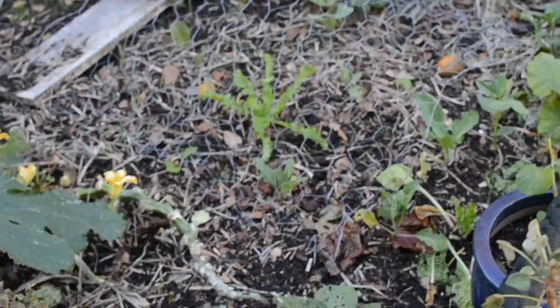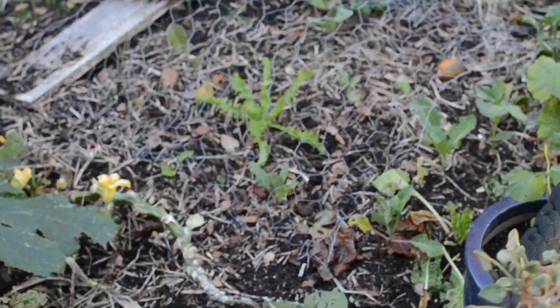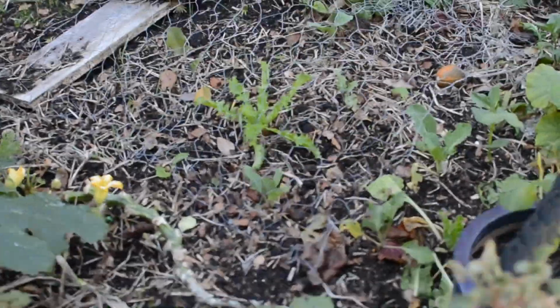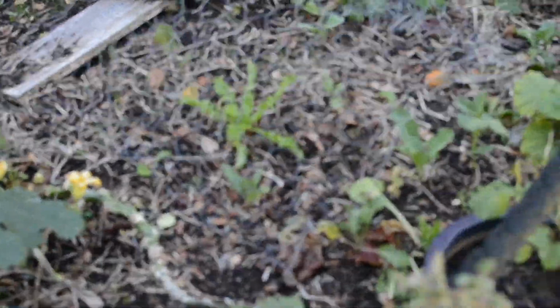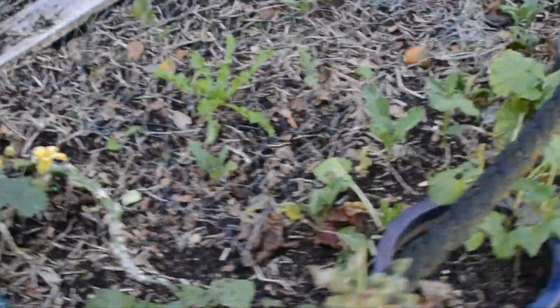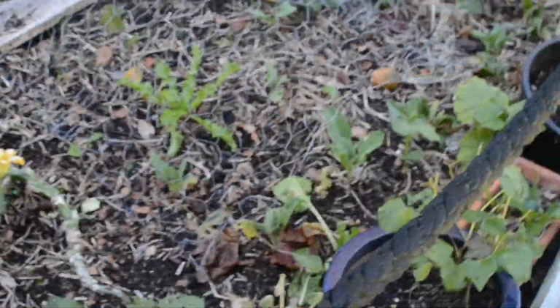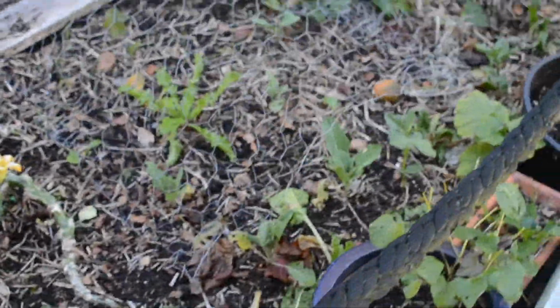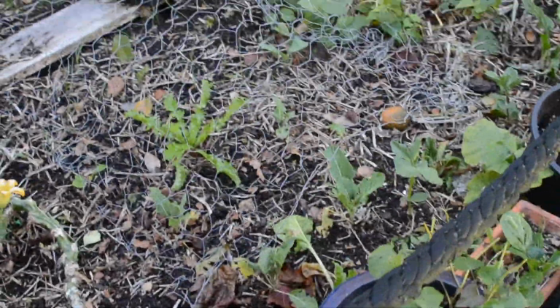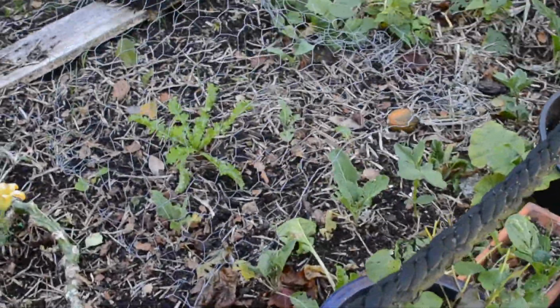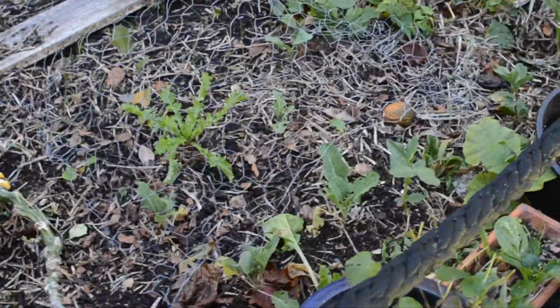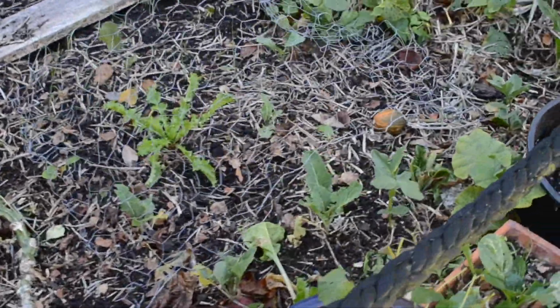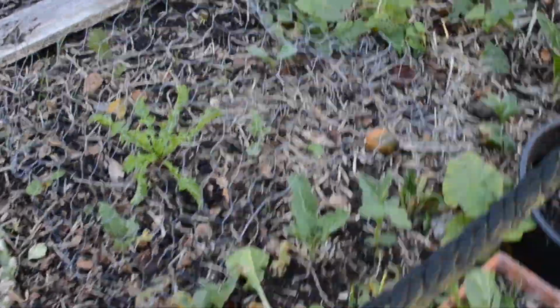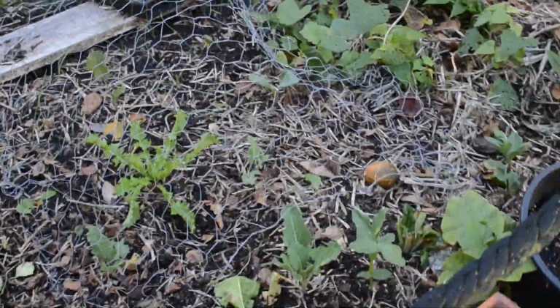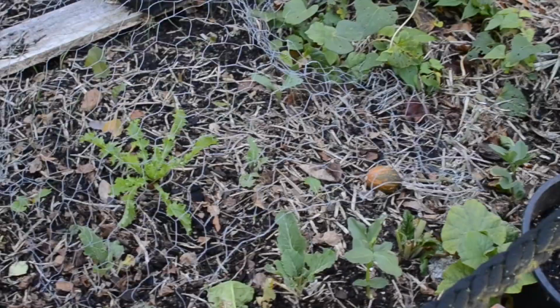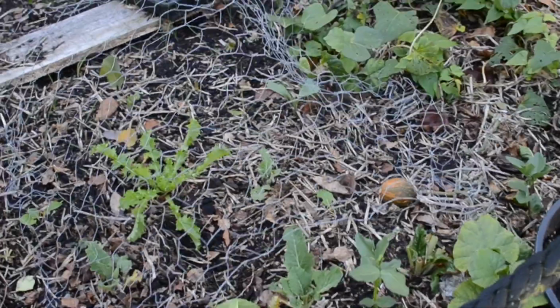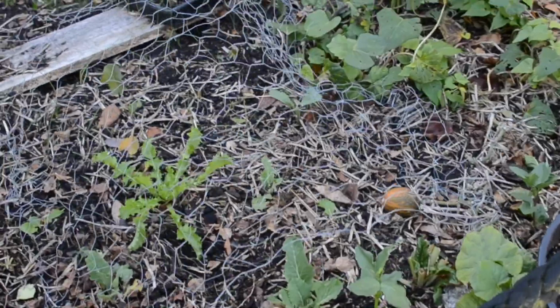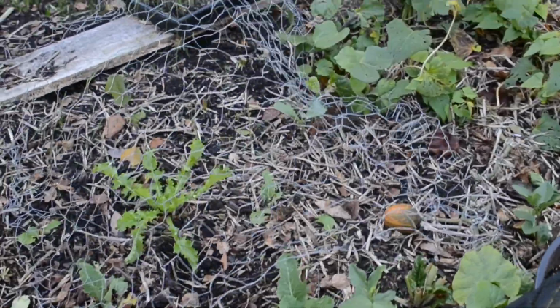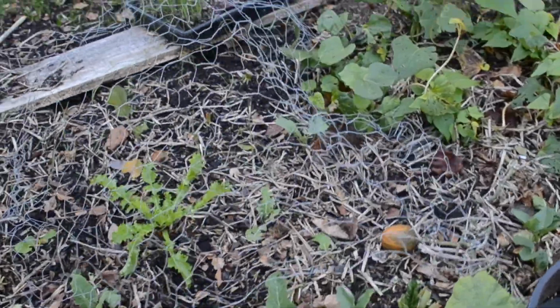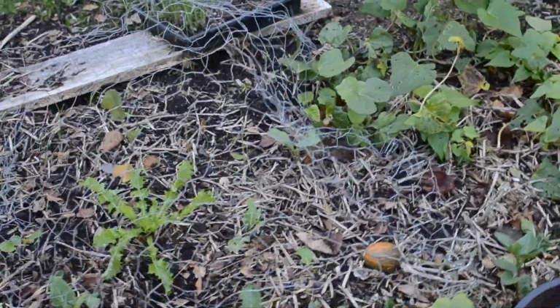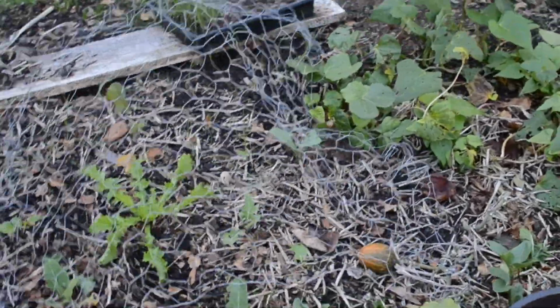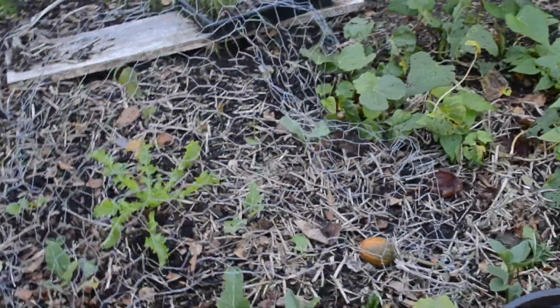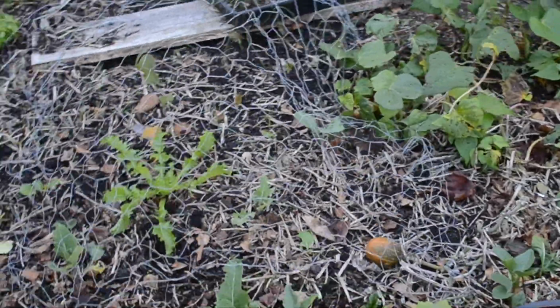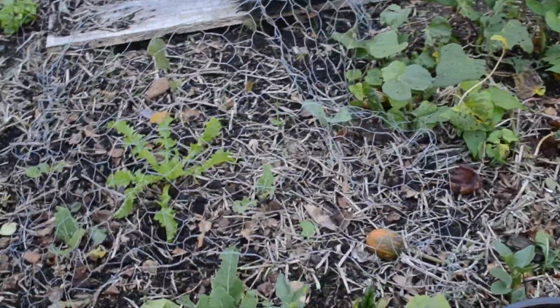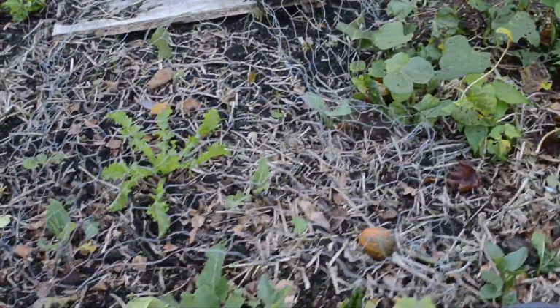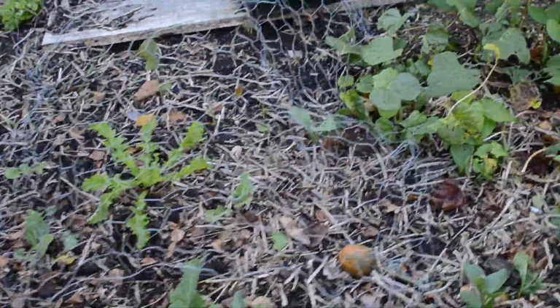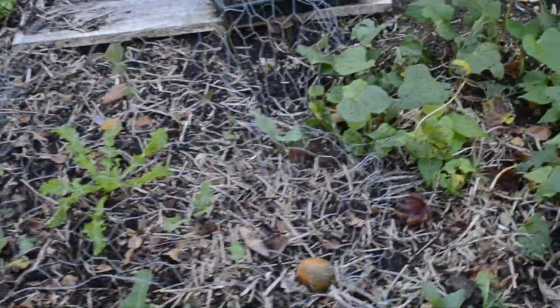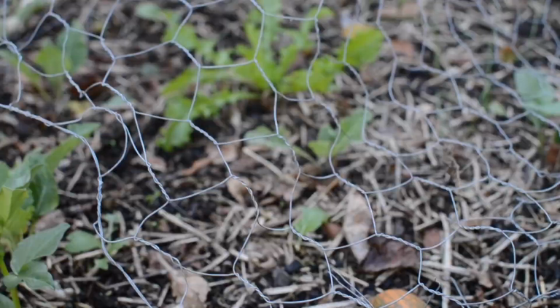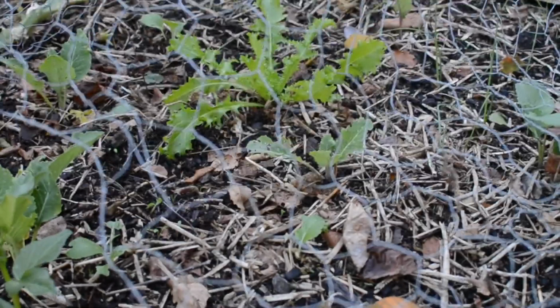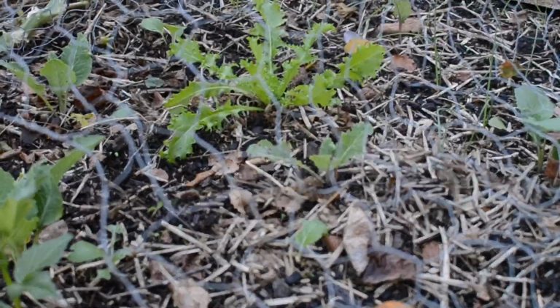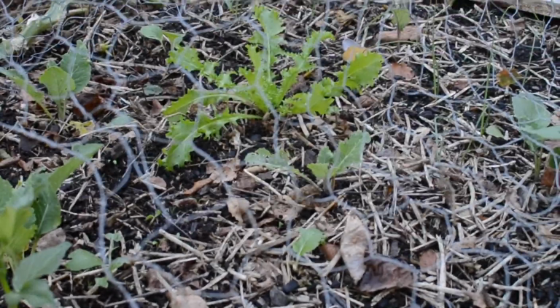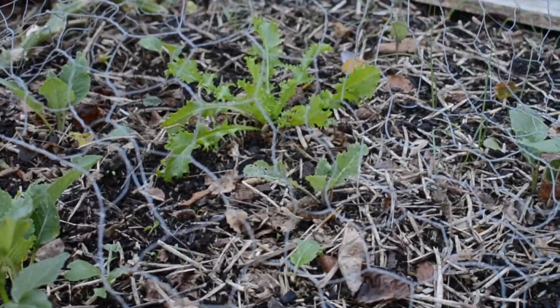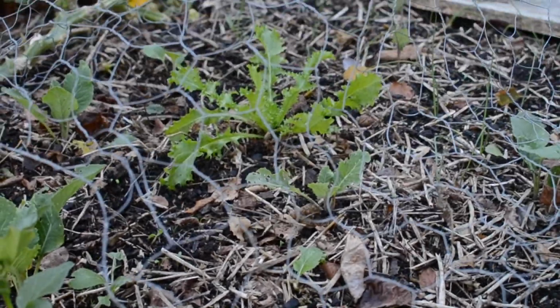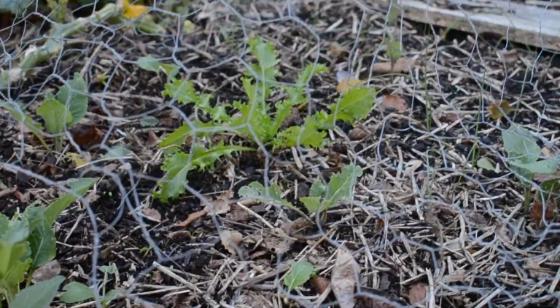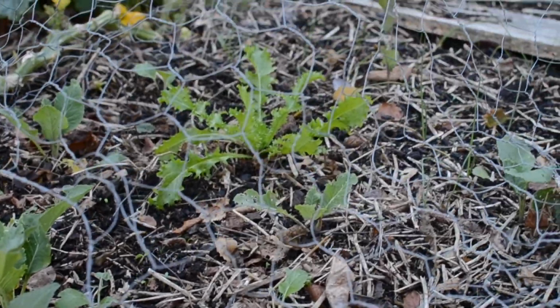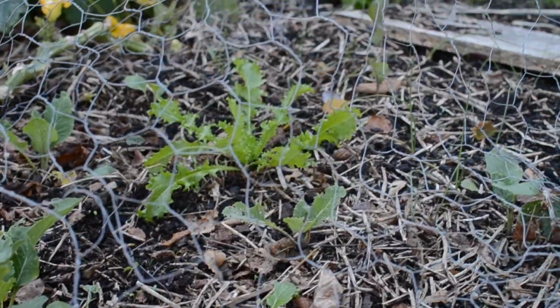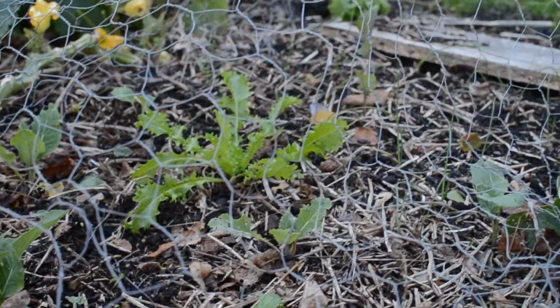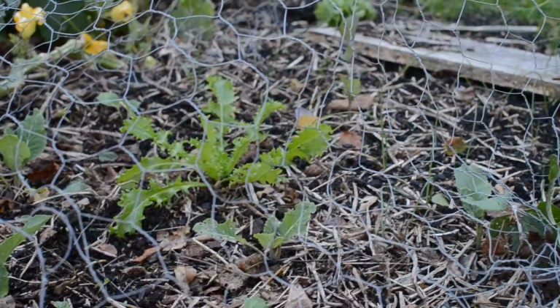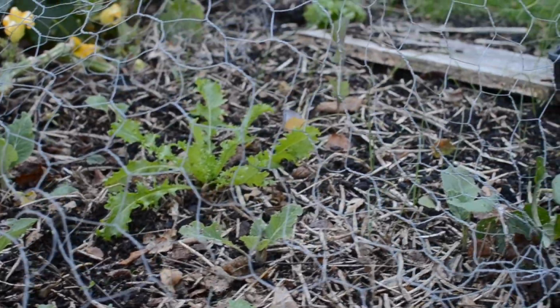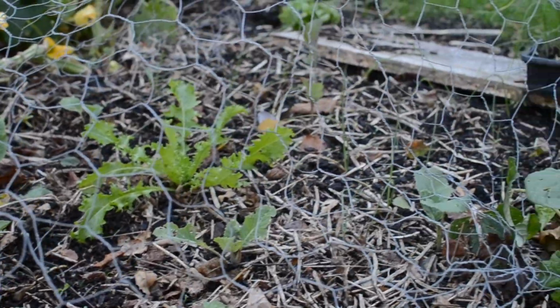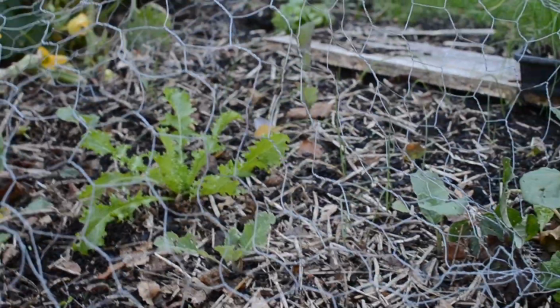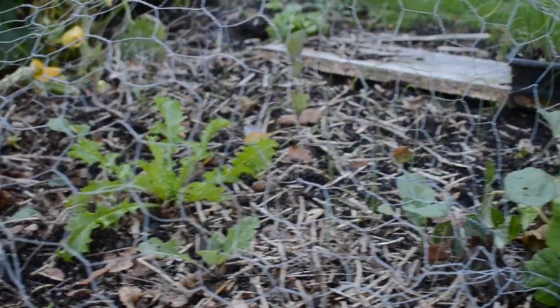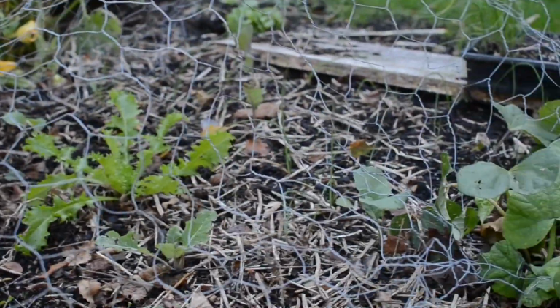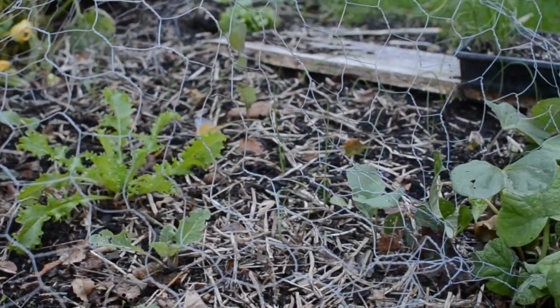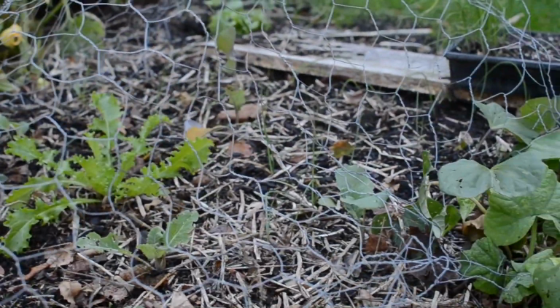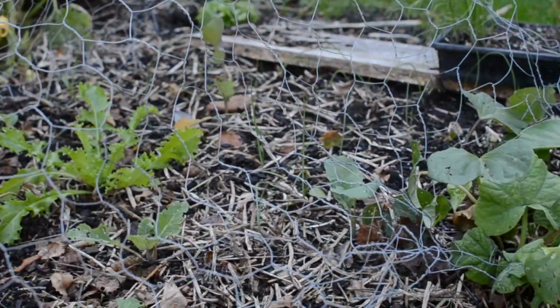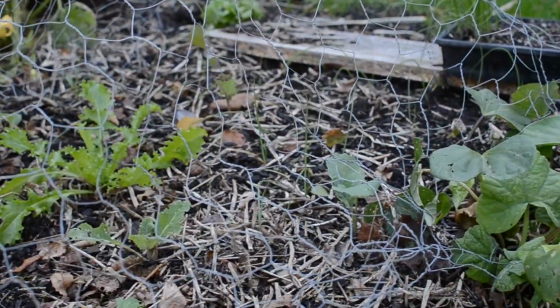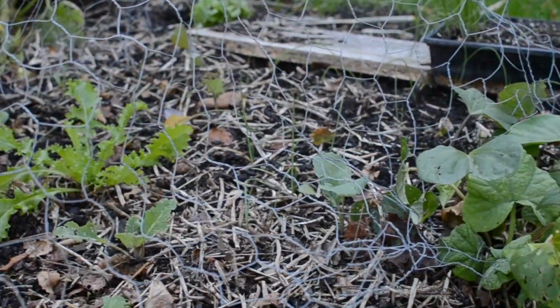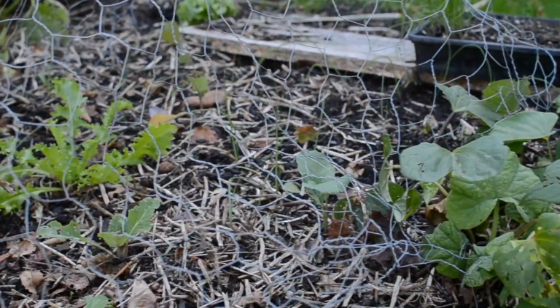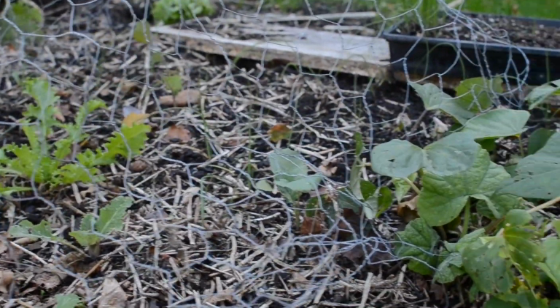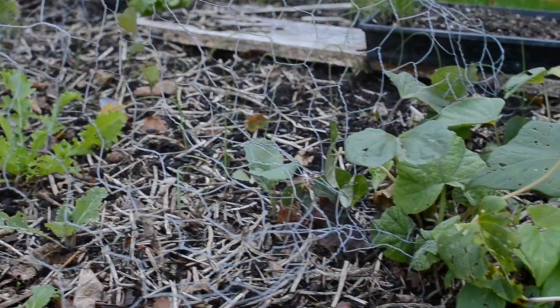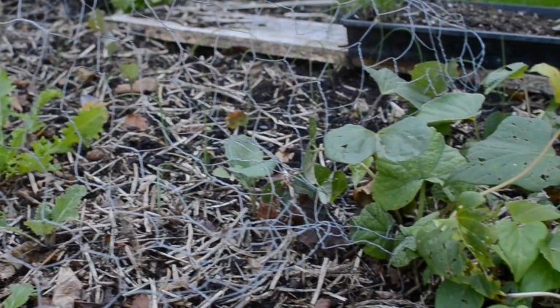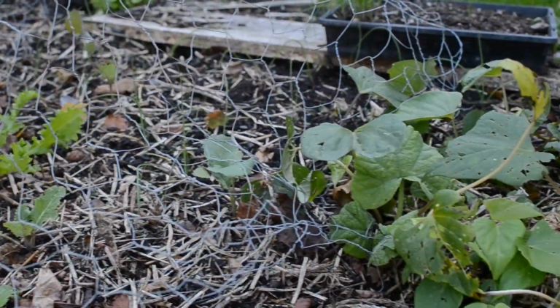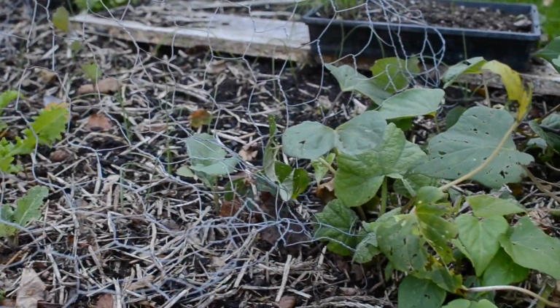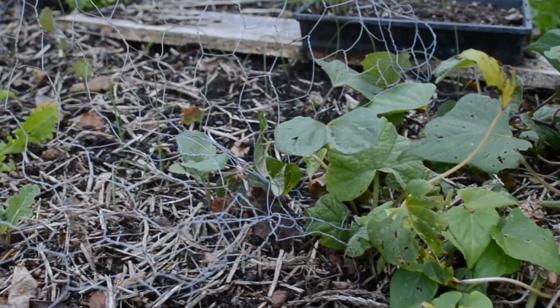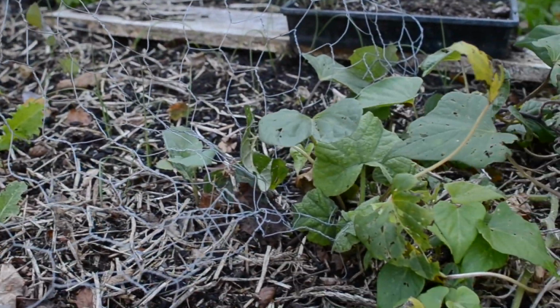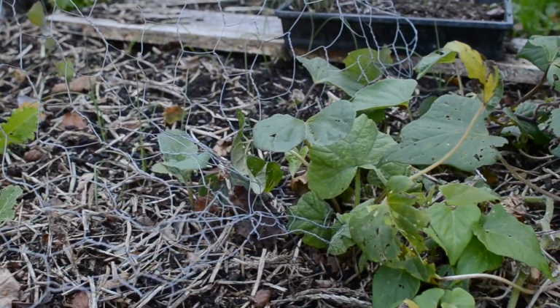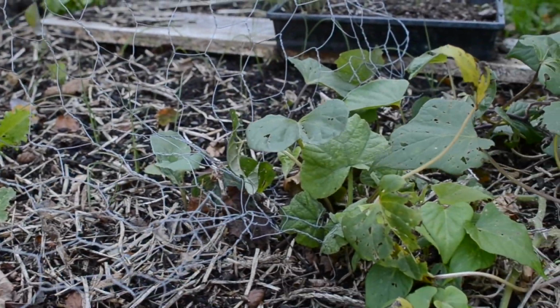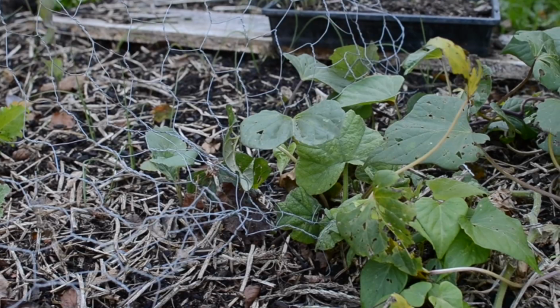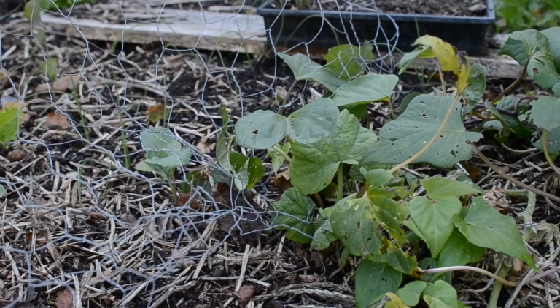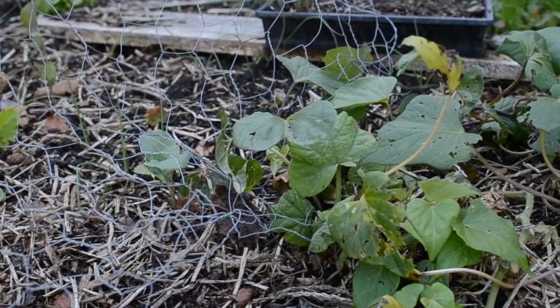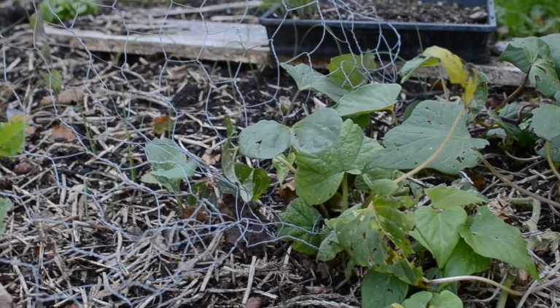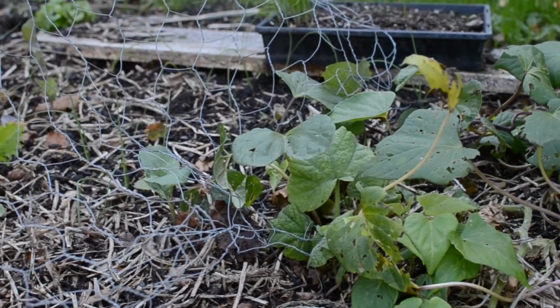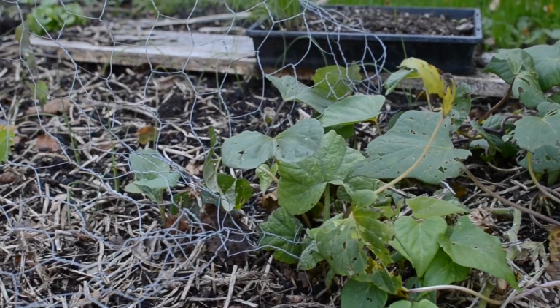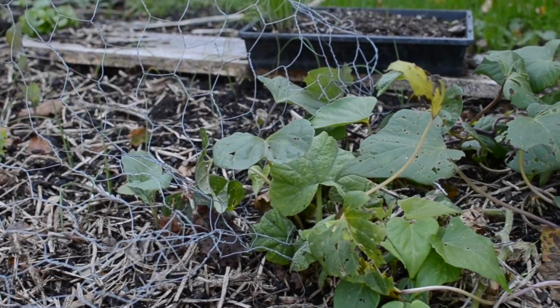This is that little garden where I had the corn. It's just got a couple of random things in there — endive, some brassicas, and some onion seedlings.